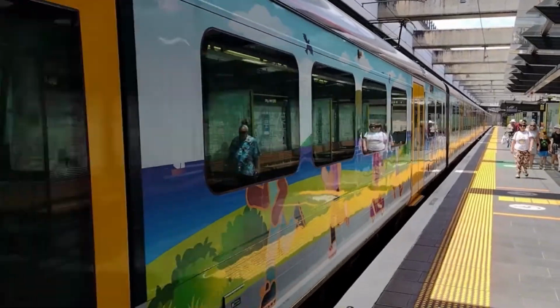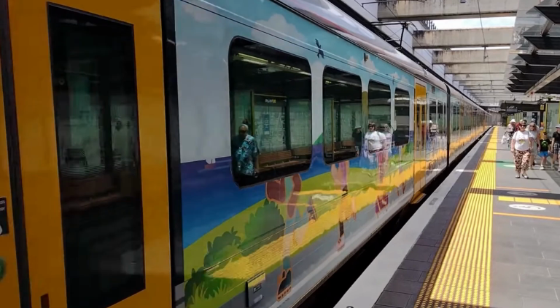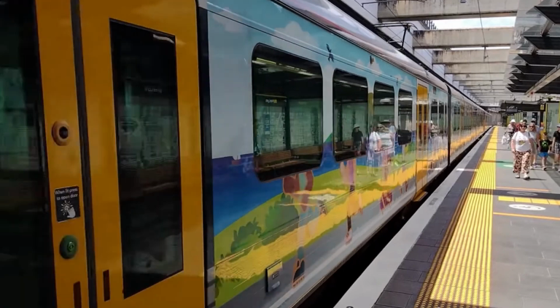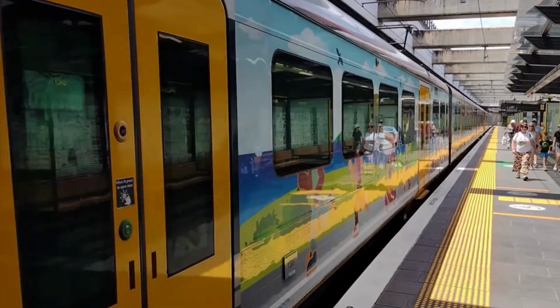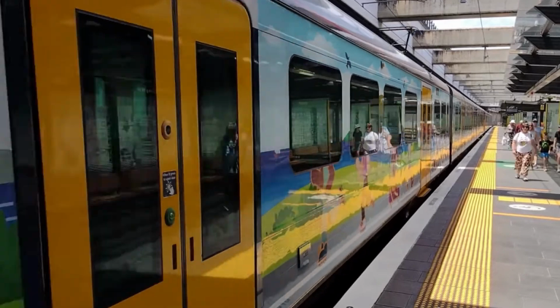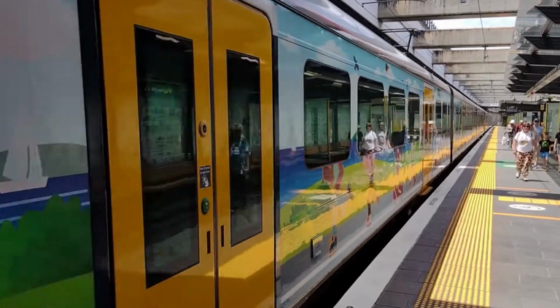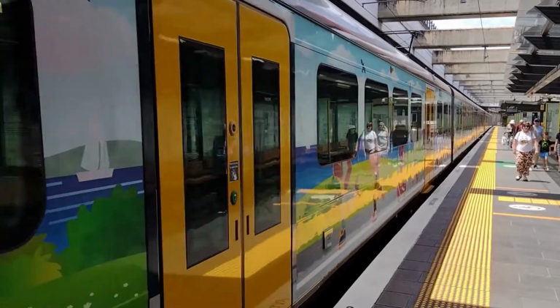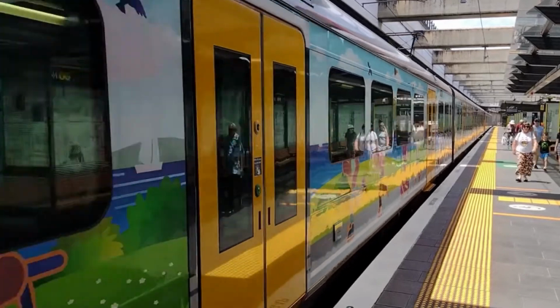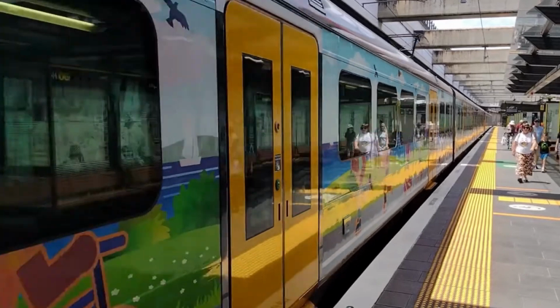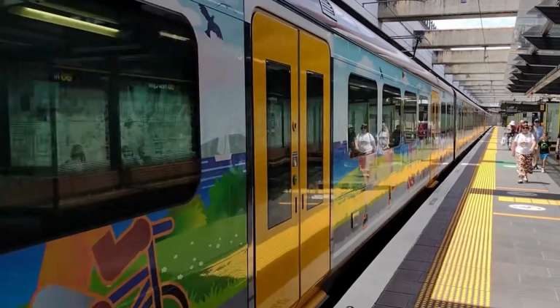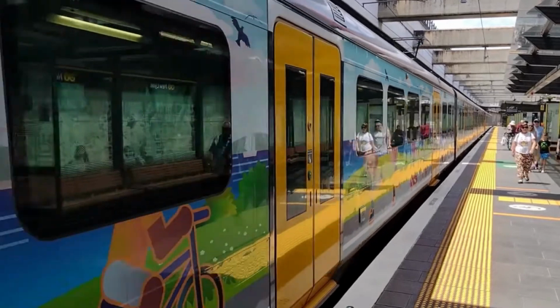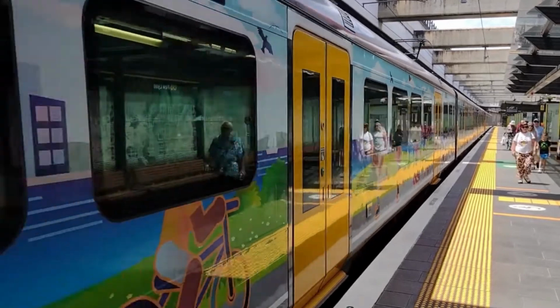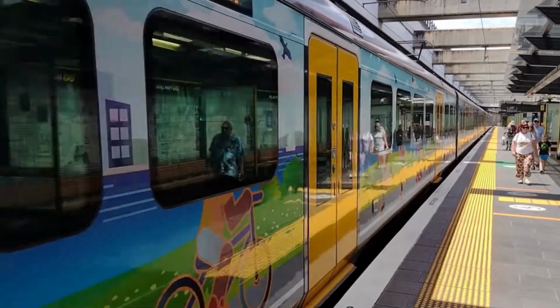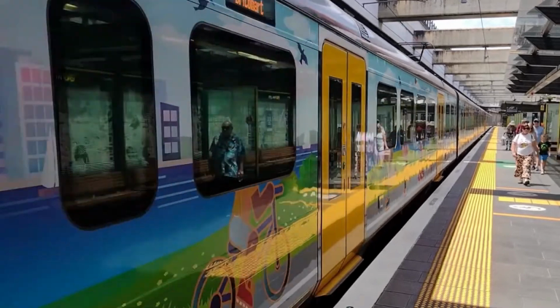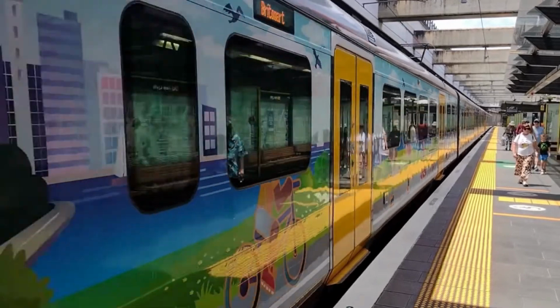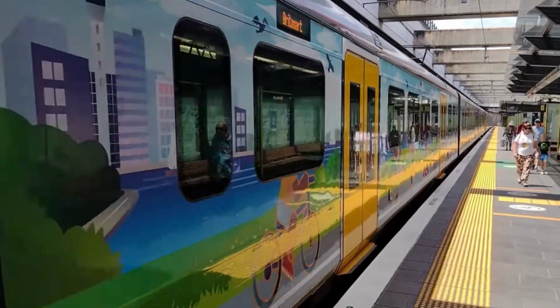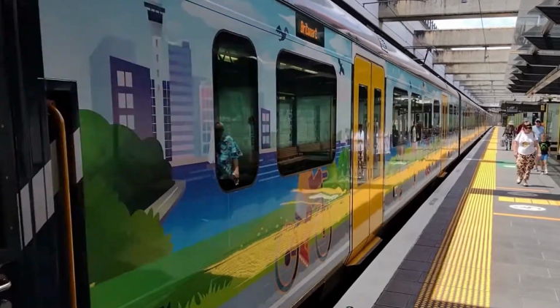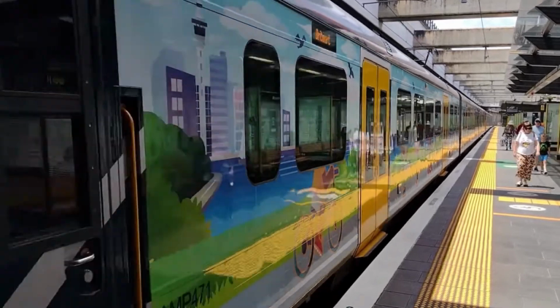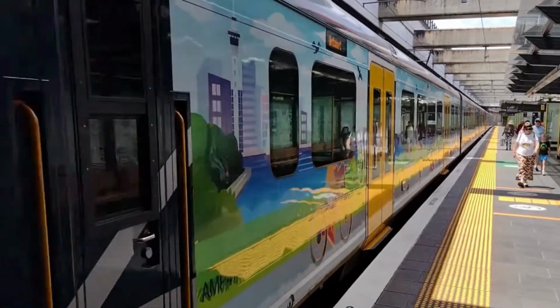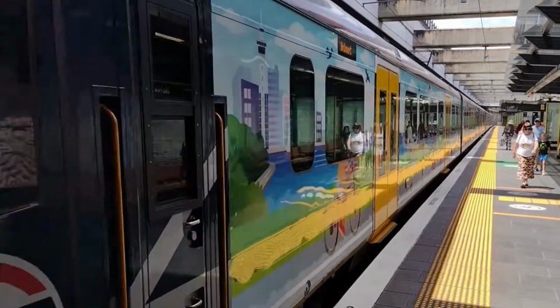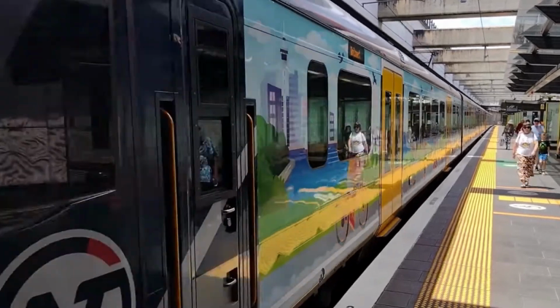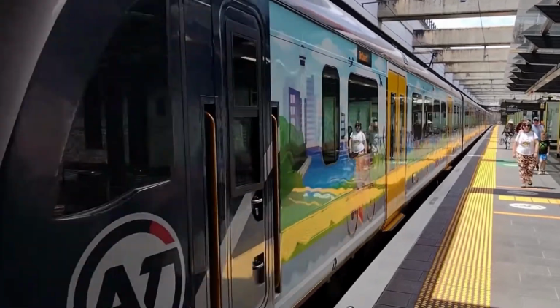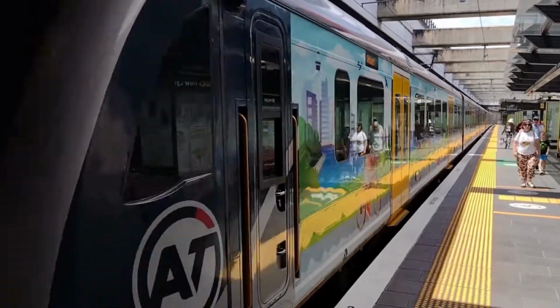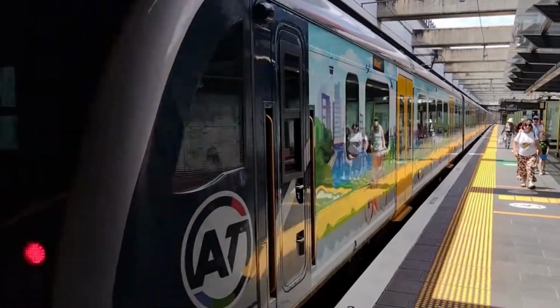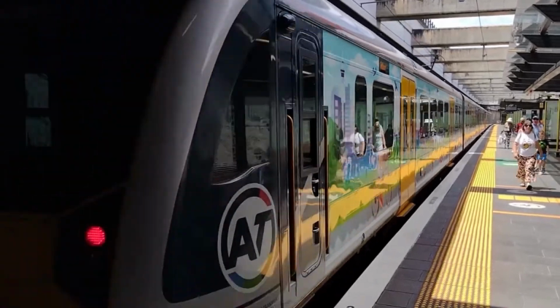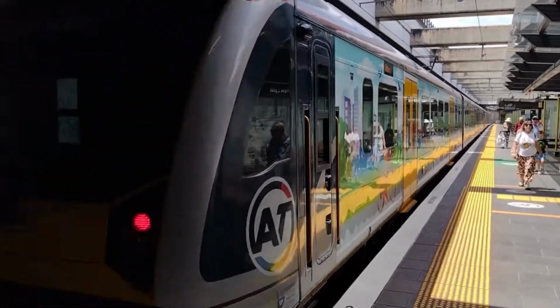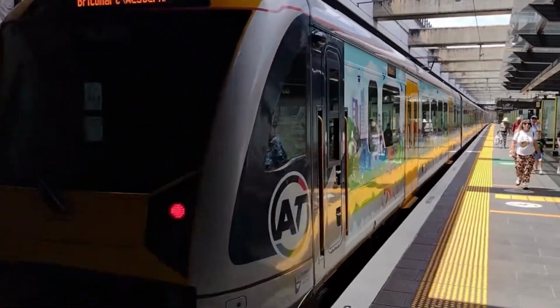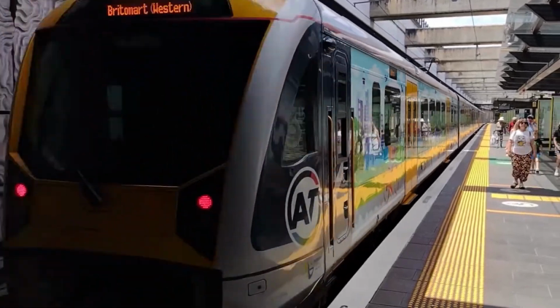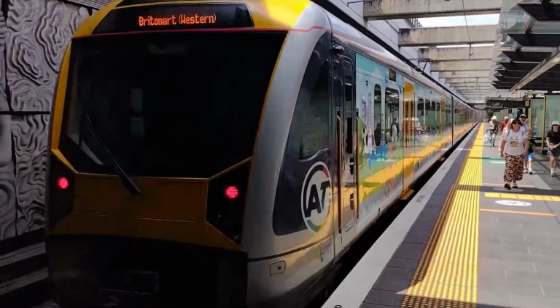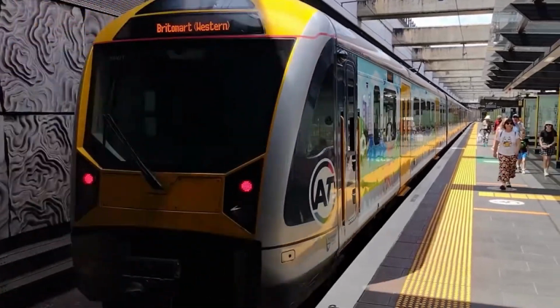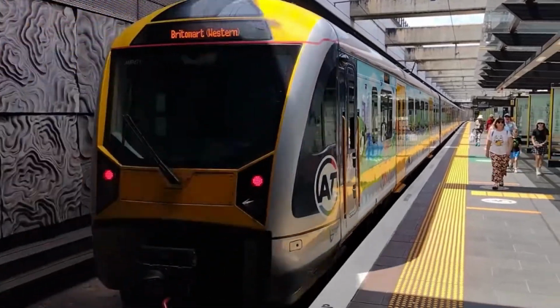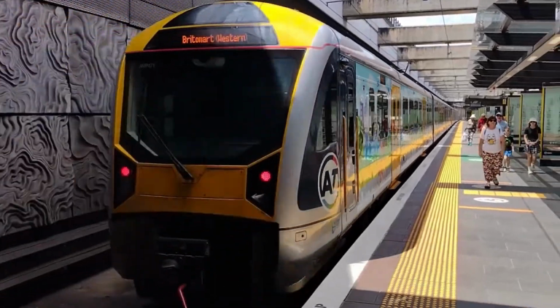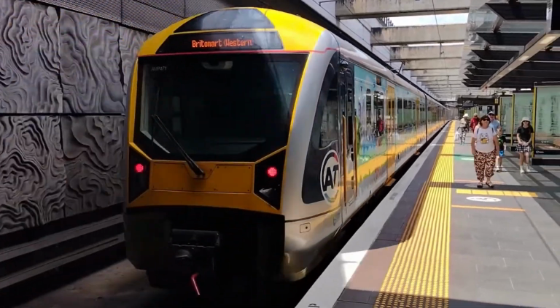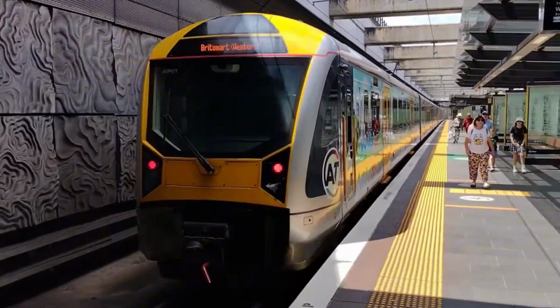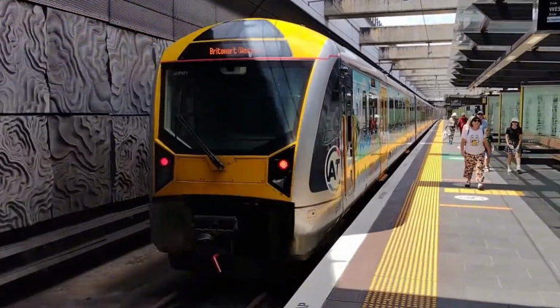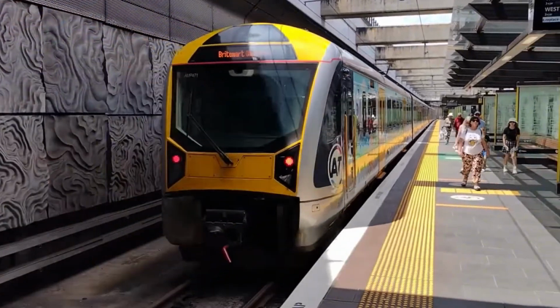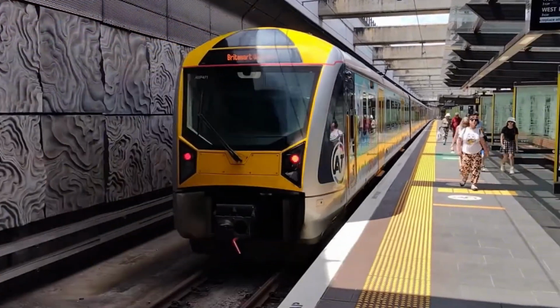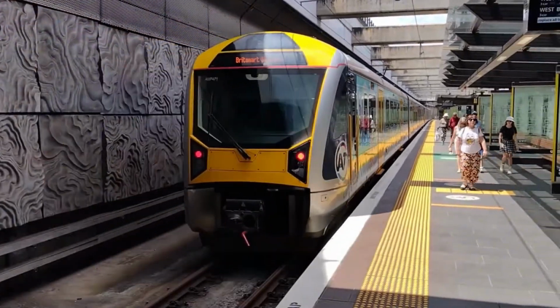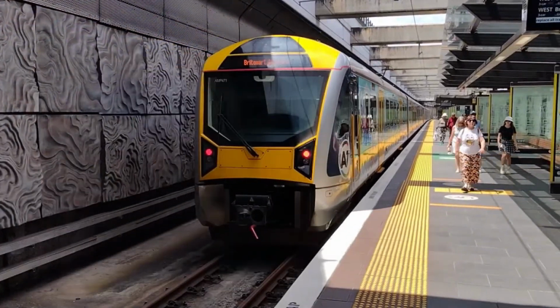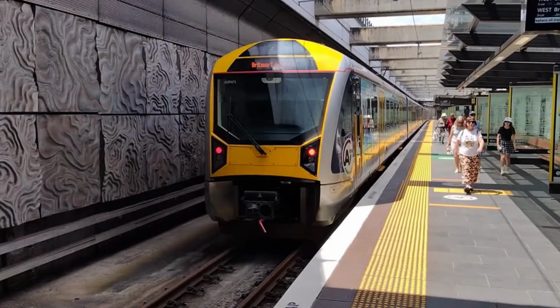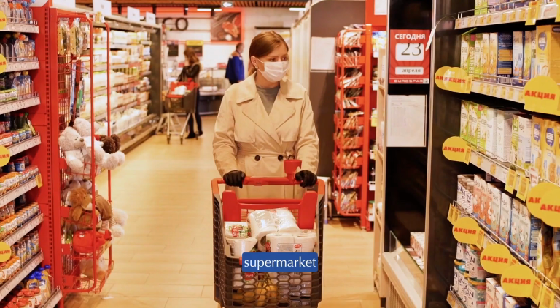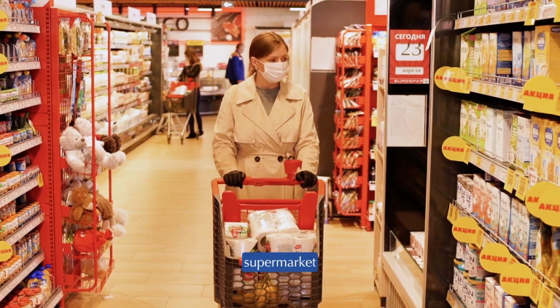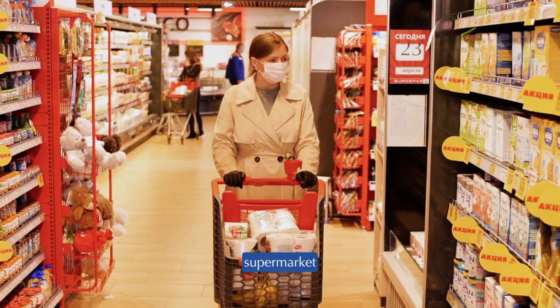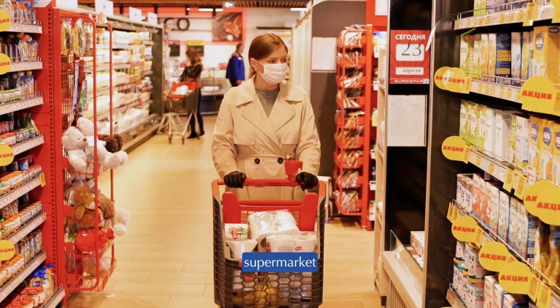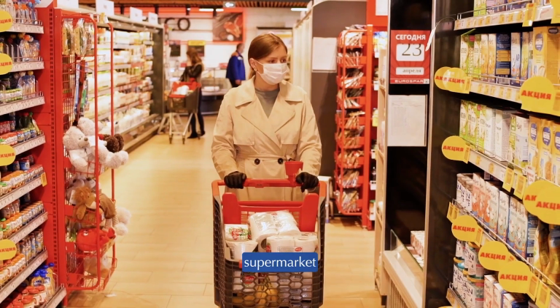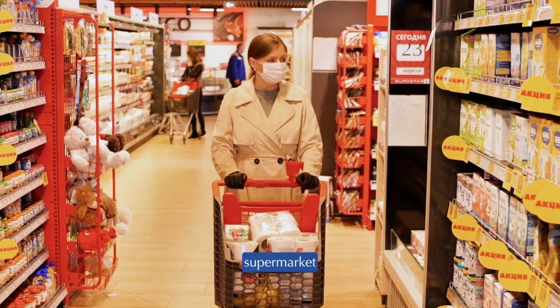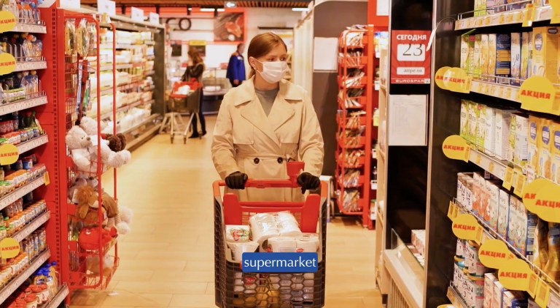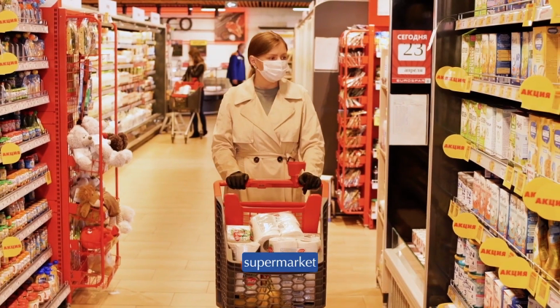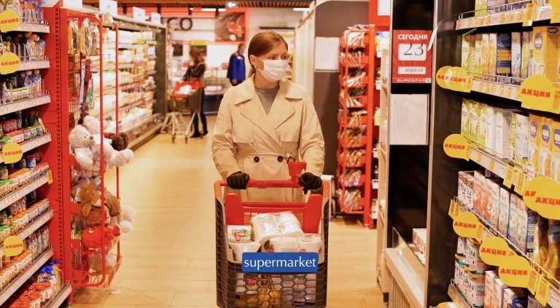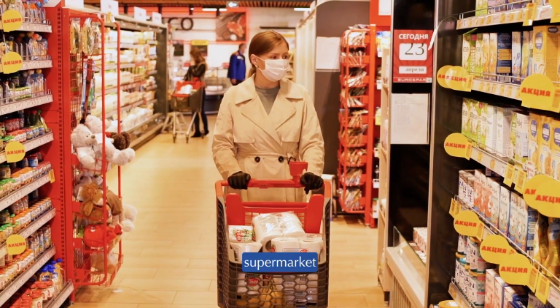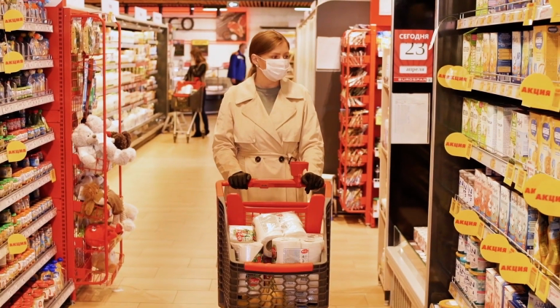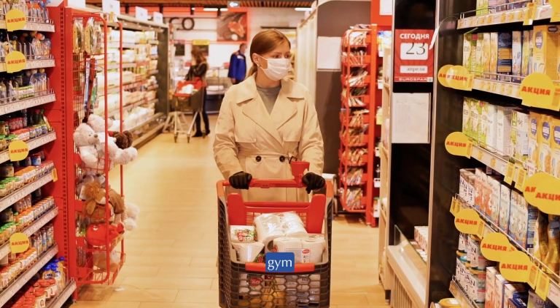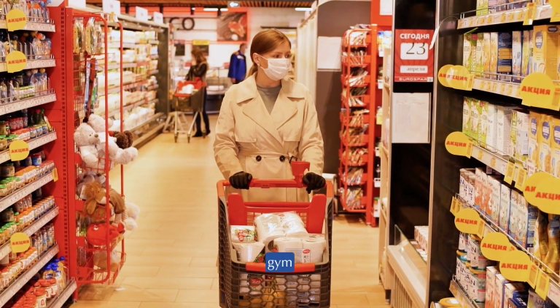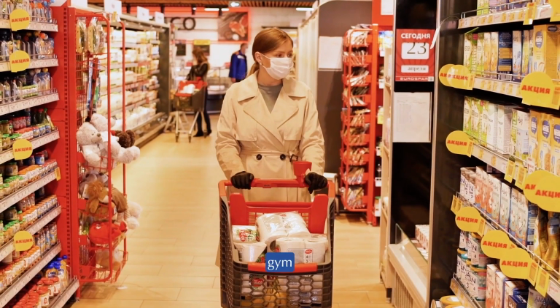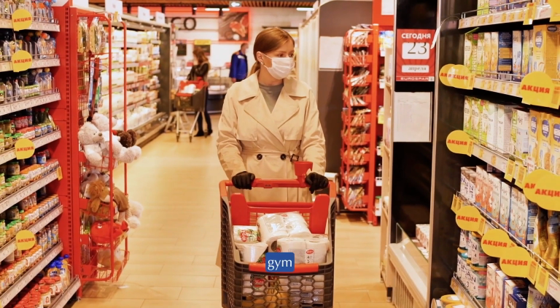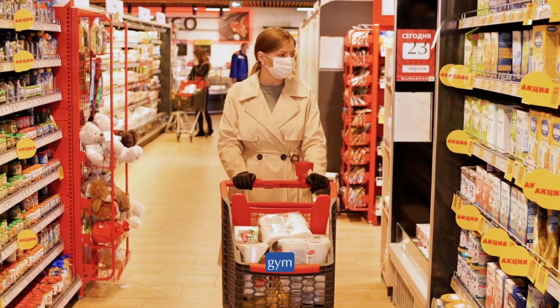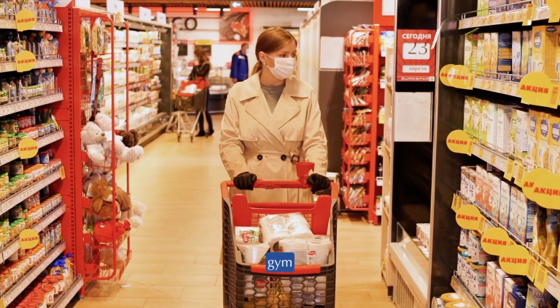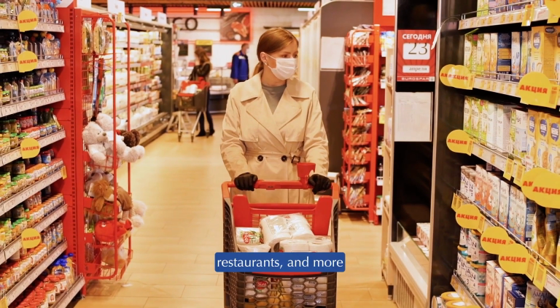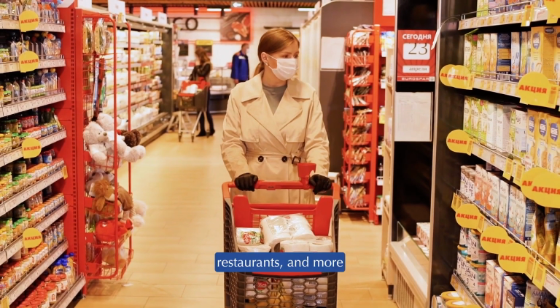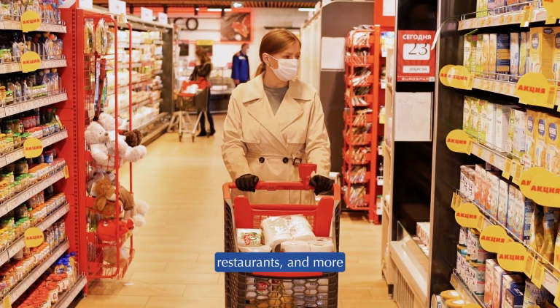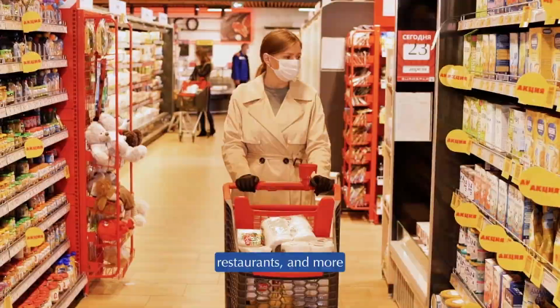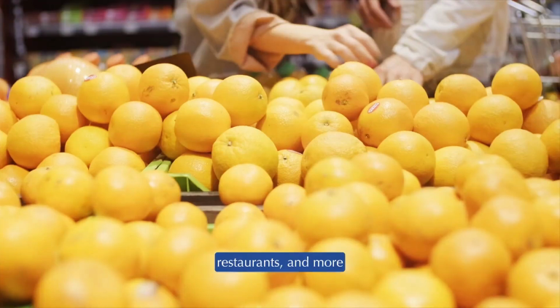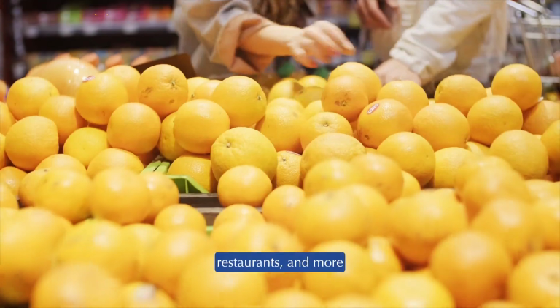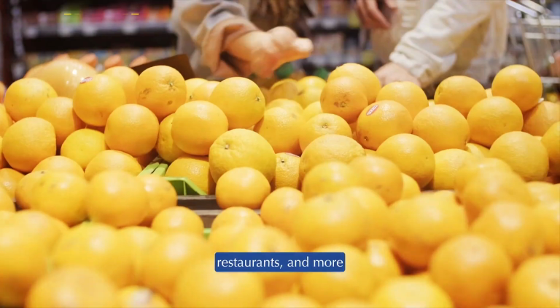The location is unbeatable — just four minutes to the train station, supermarket, gym, restaurants, and more.